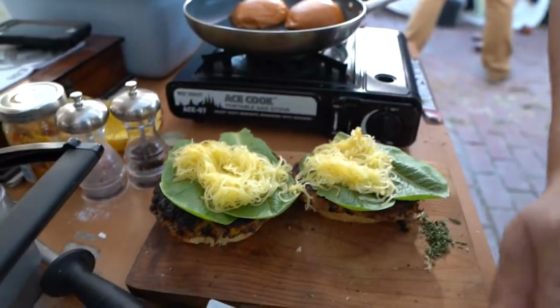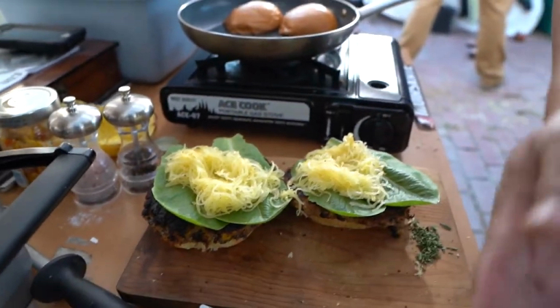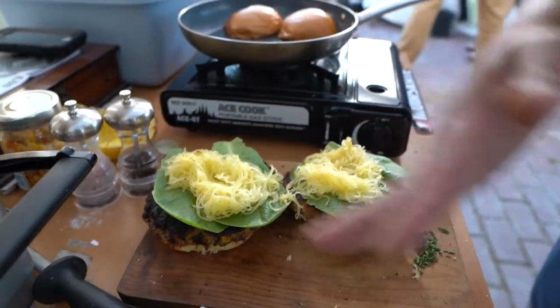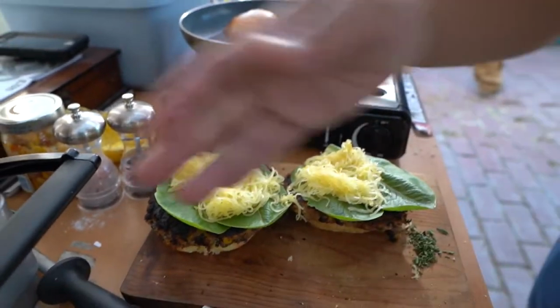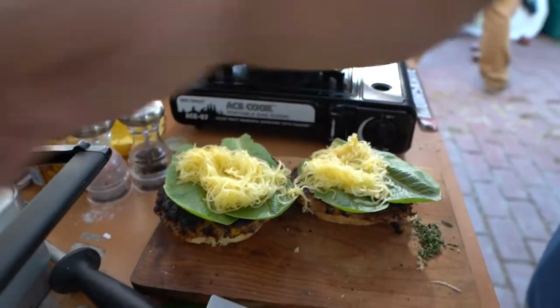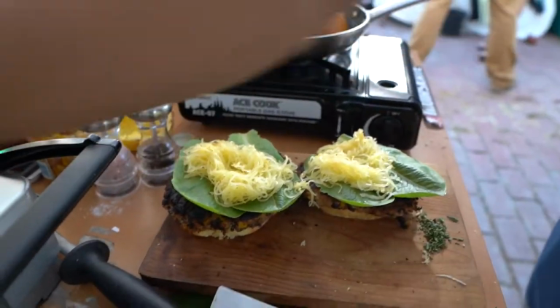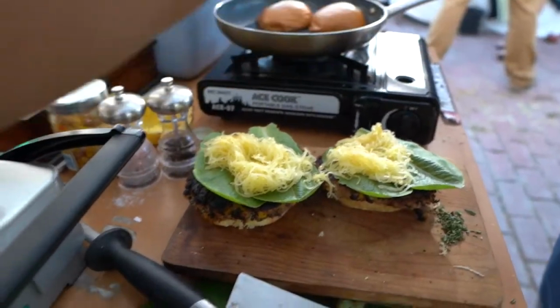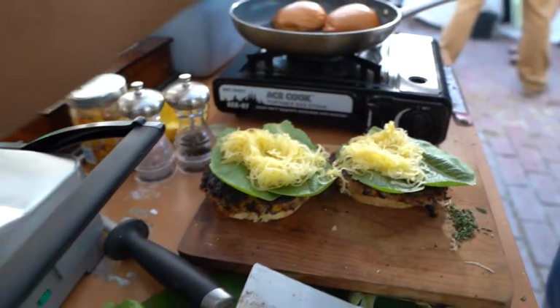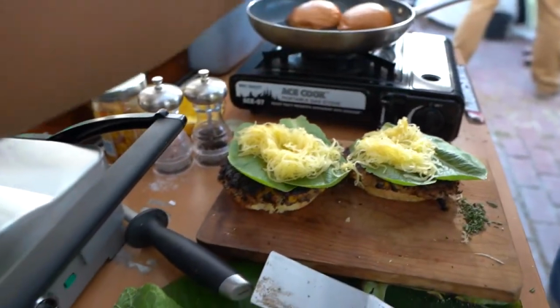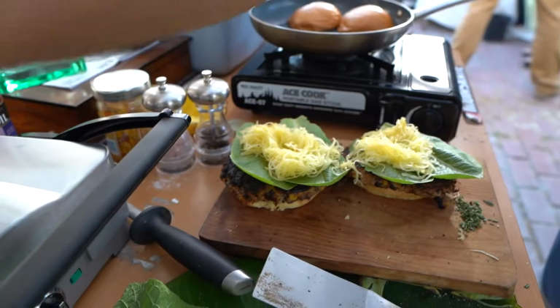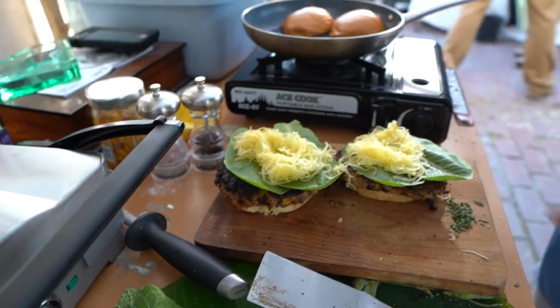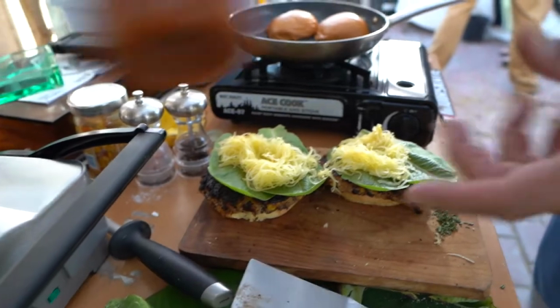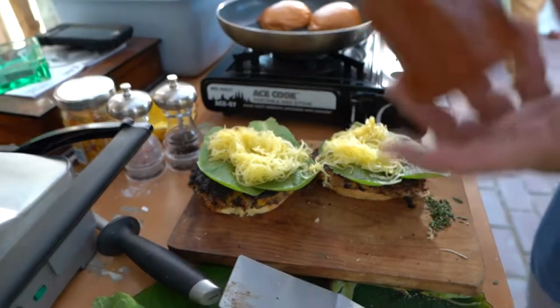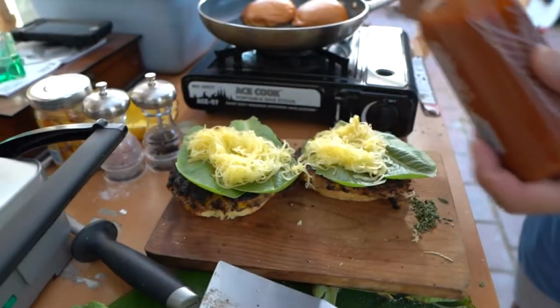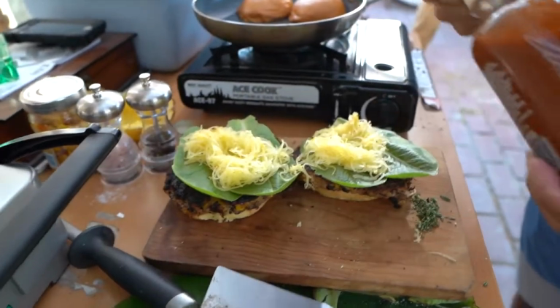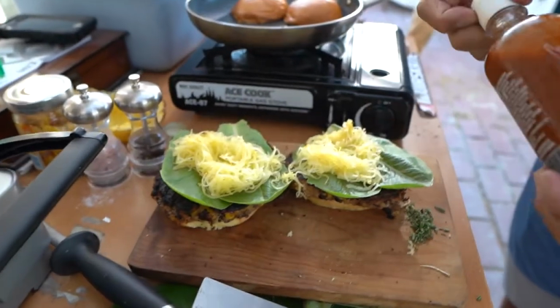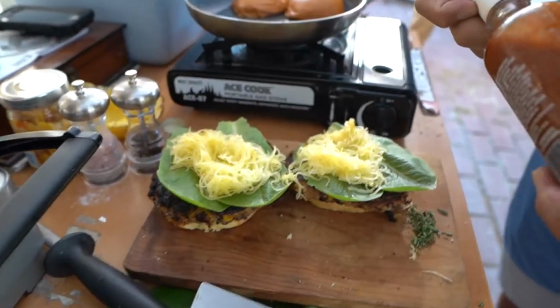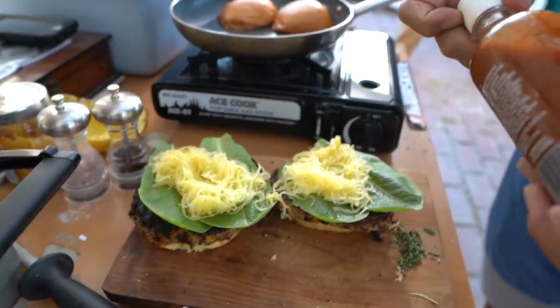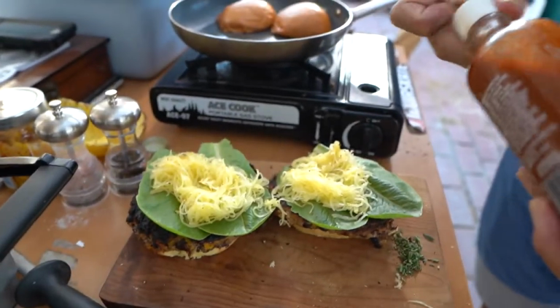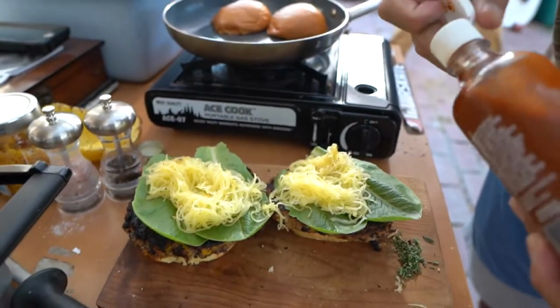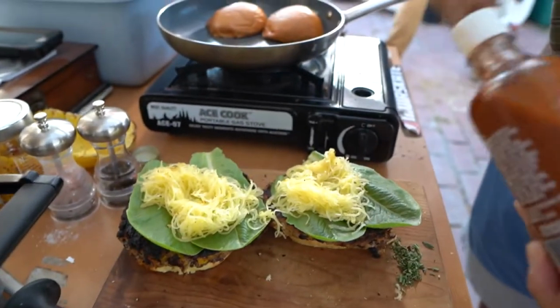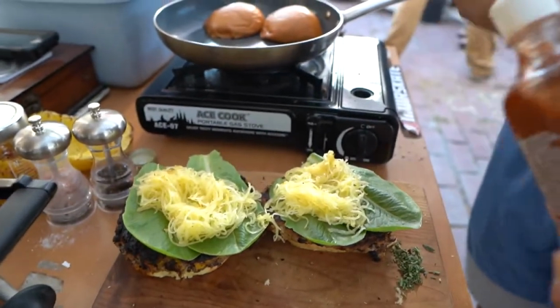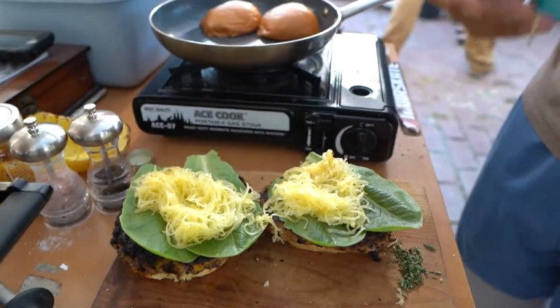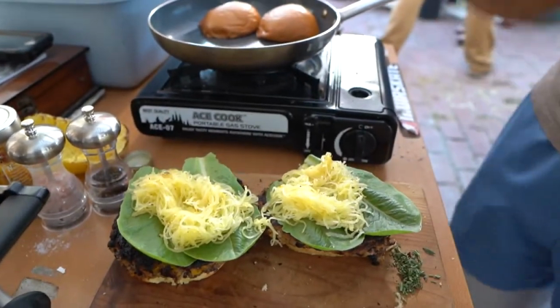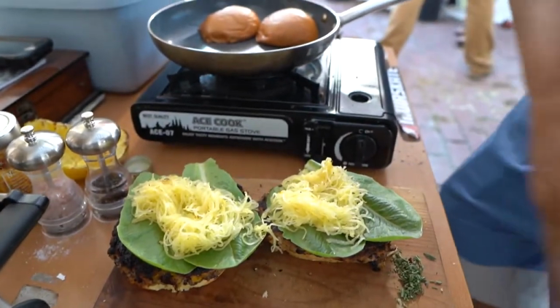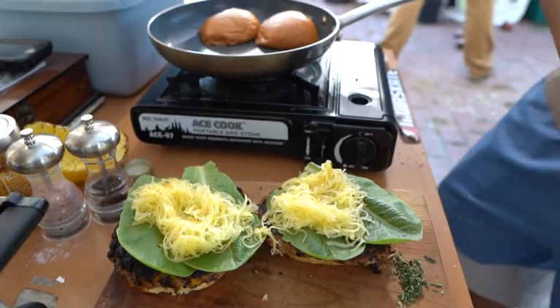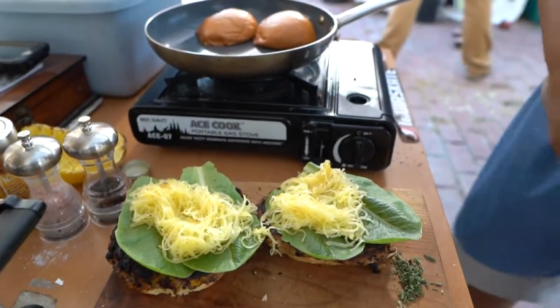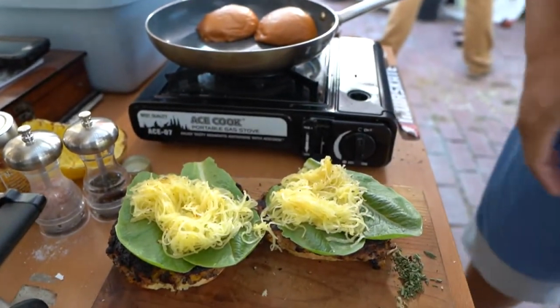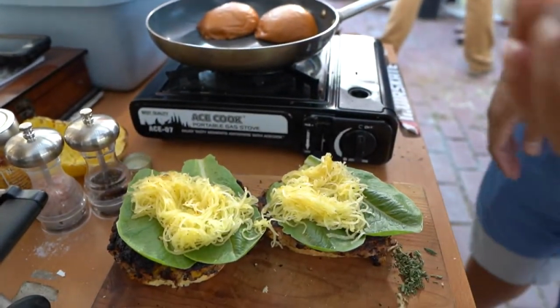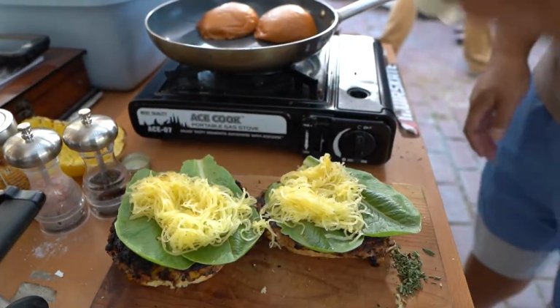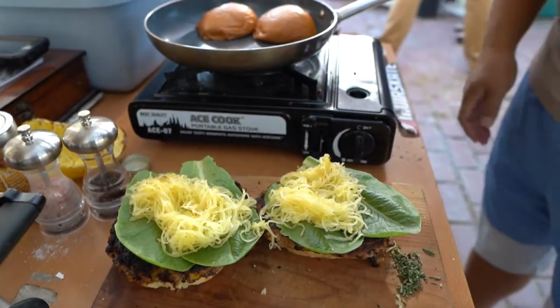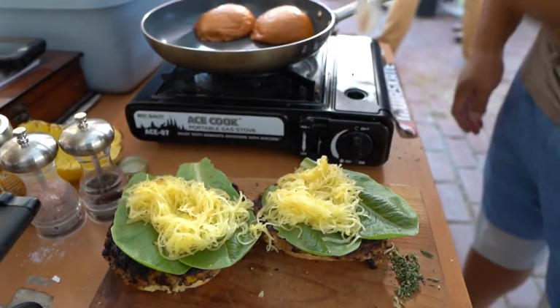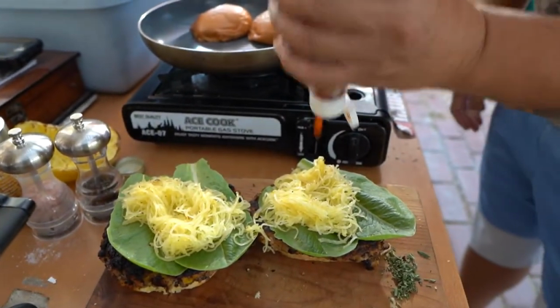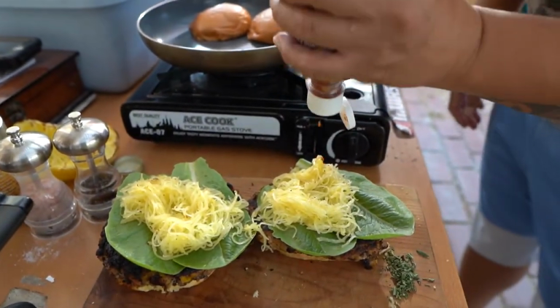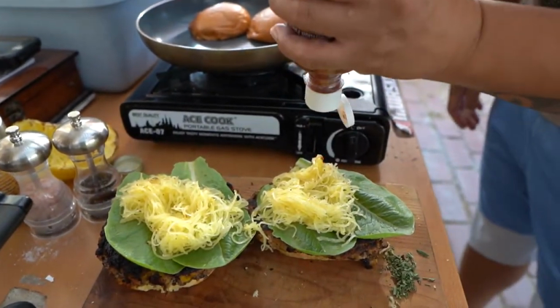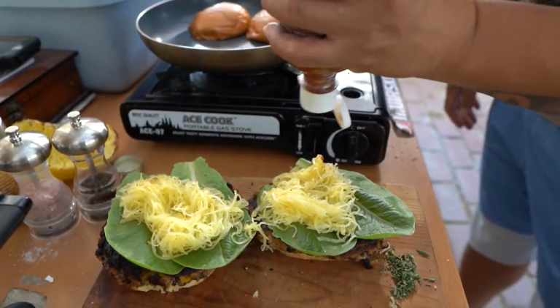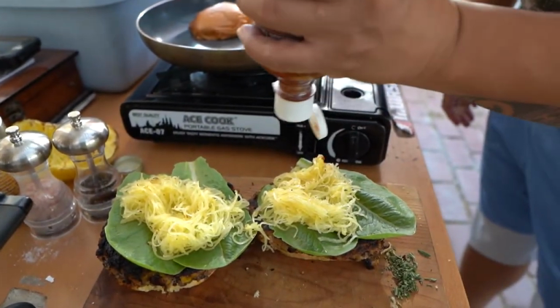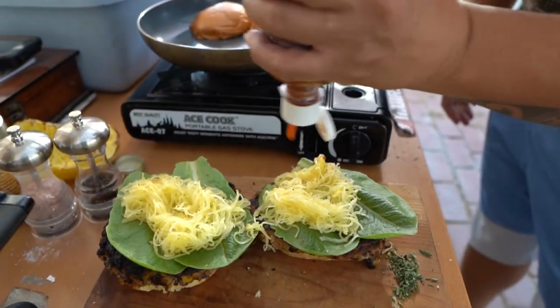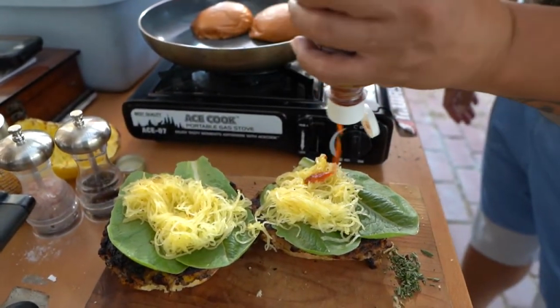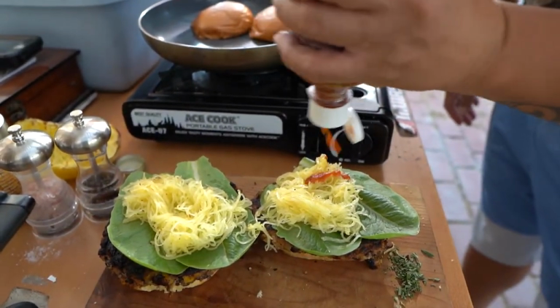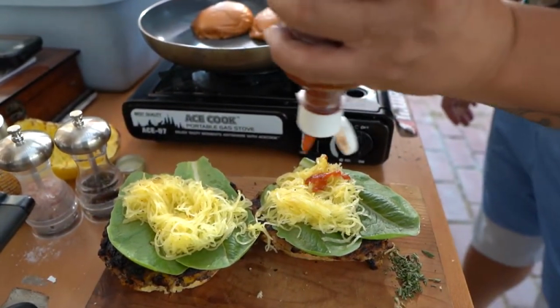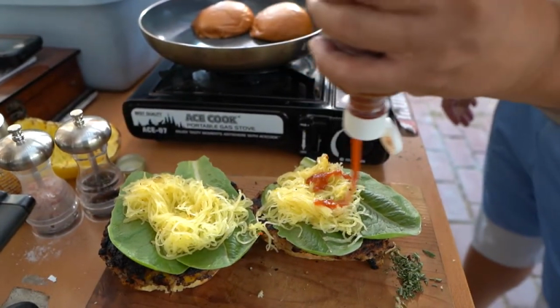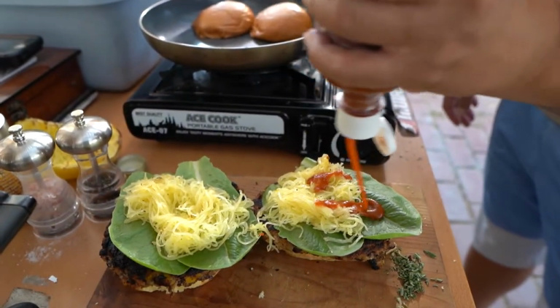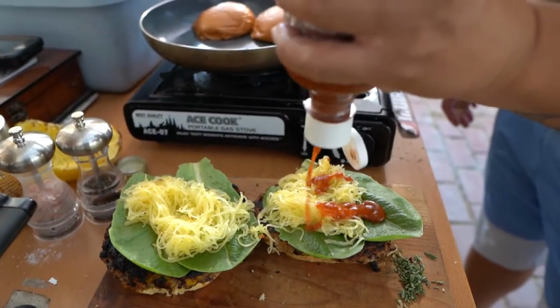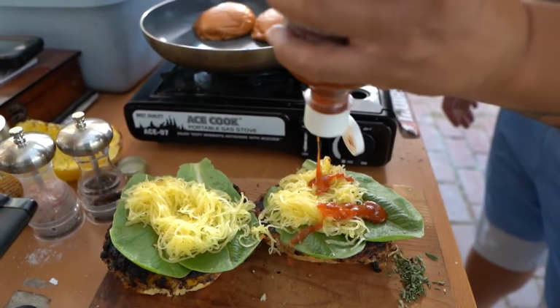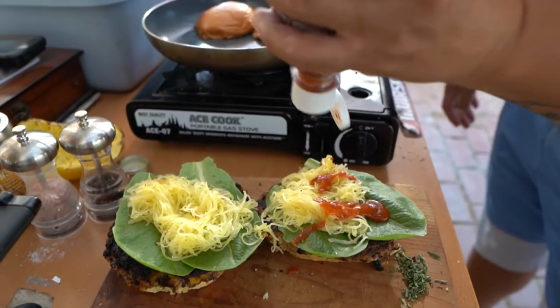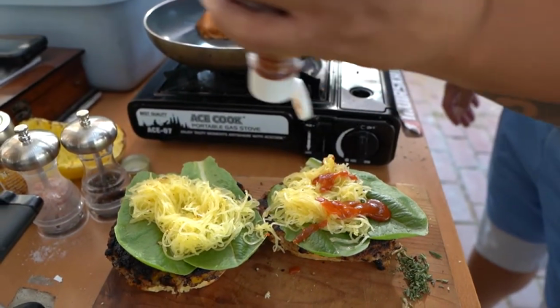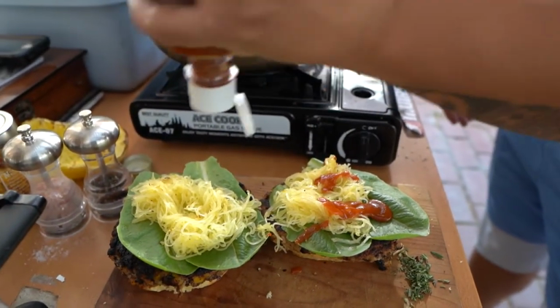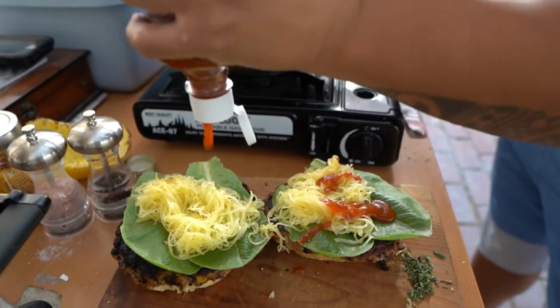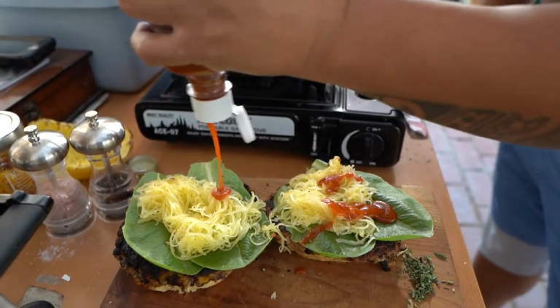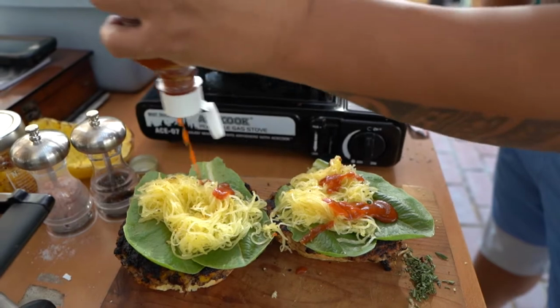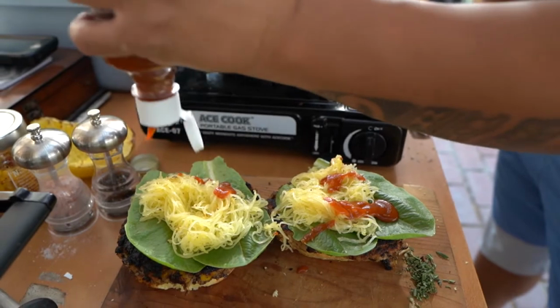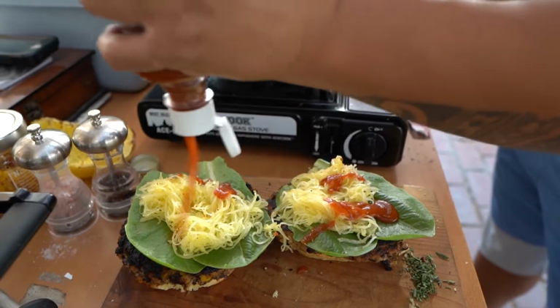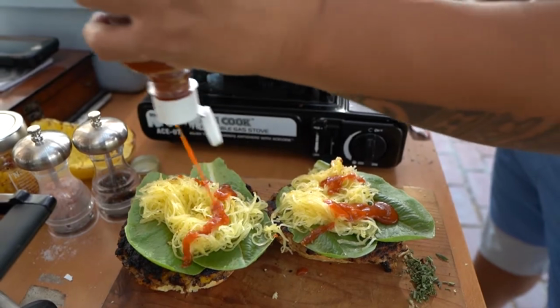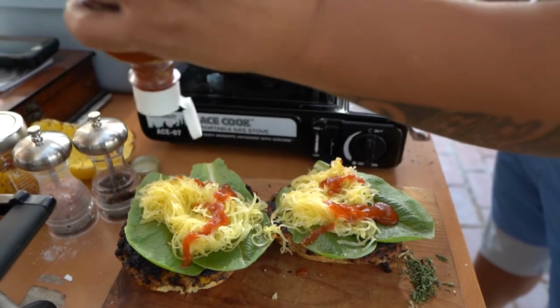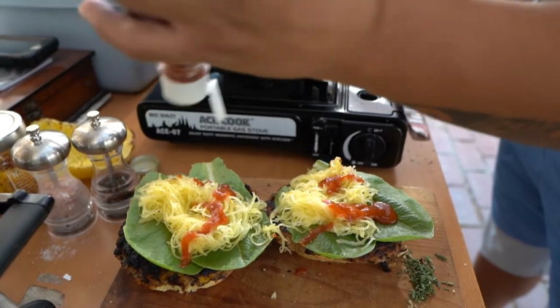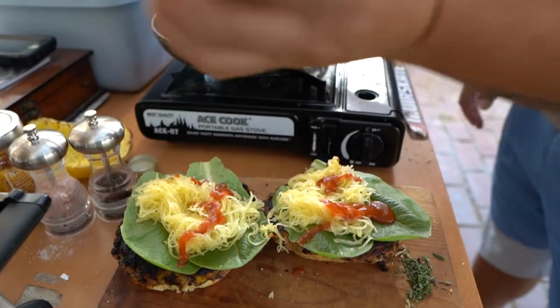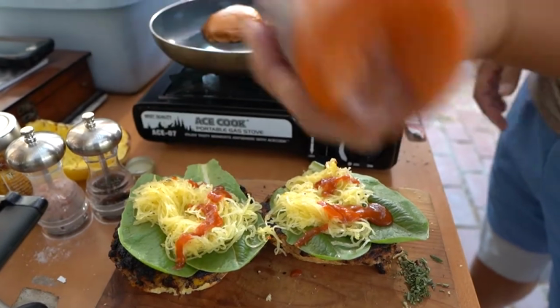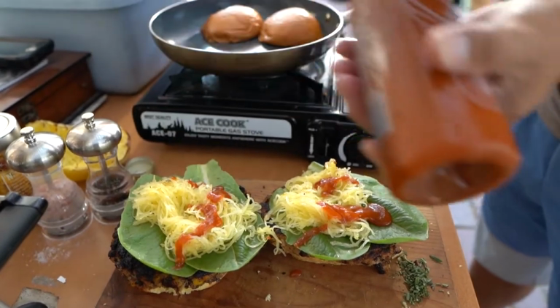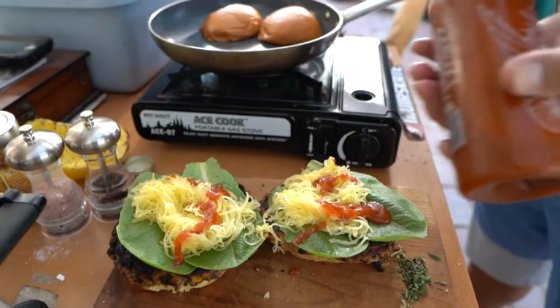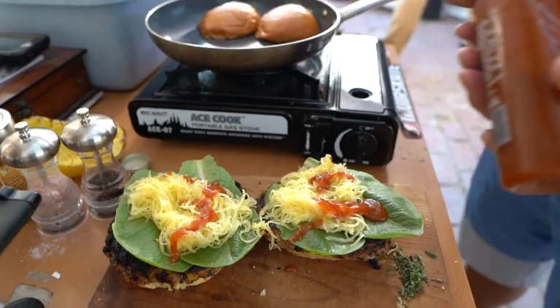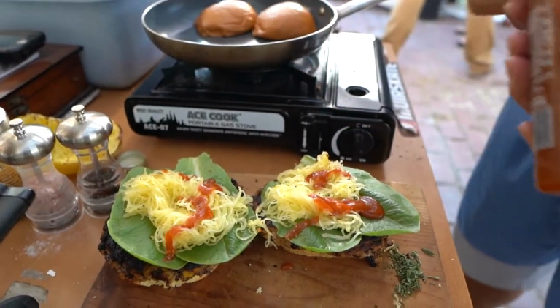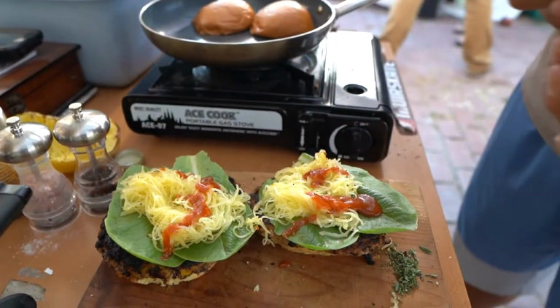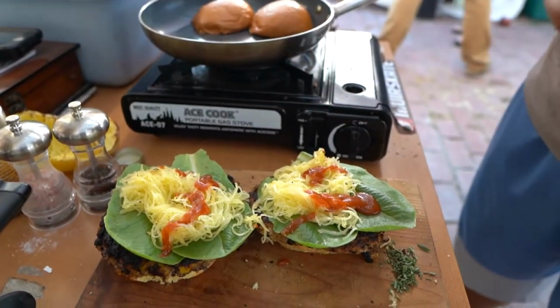And we'll top it off with a little sriracha. Some people say that this life is... sriracha.